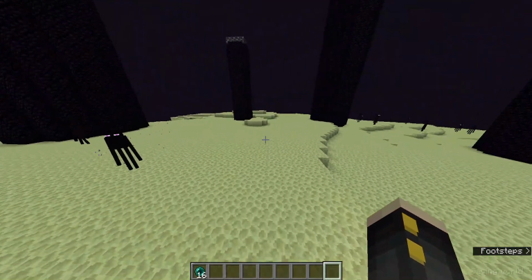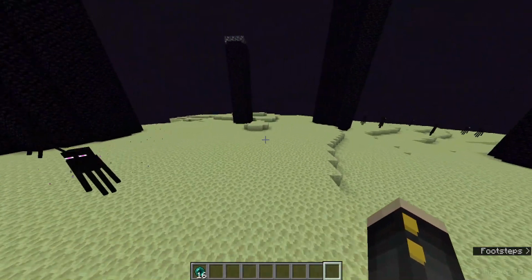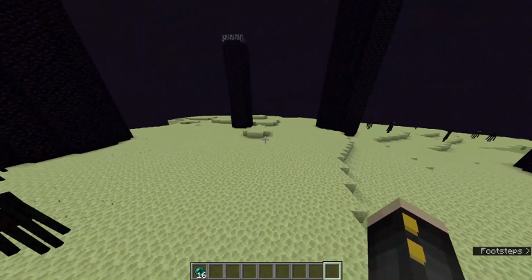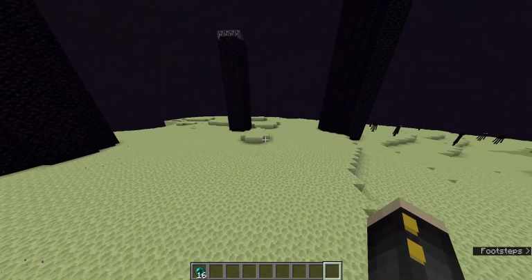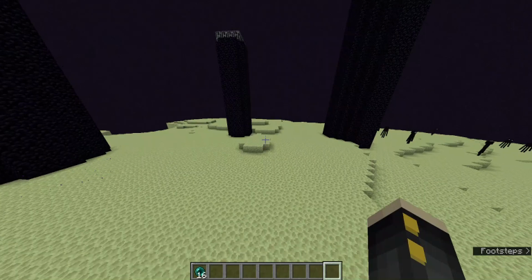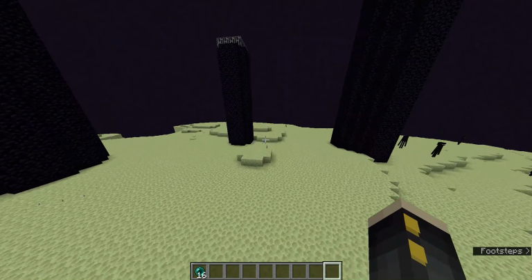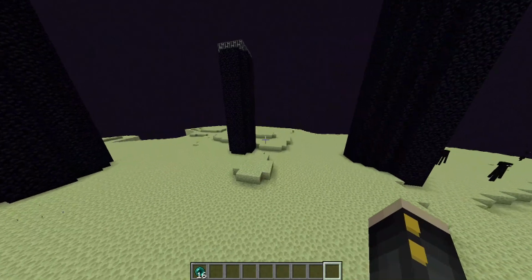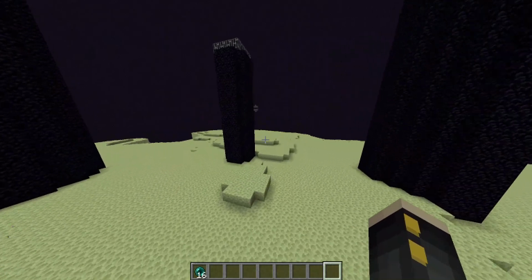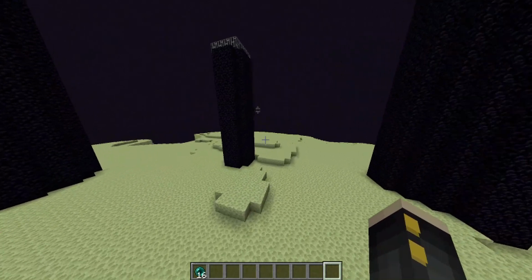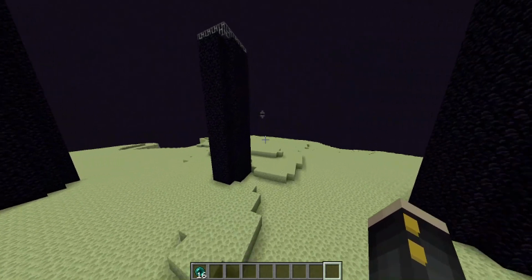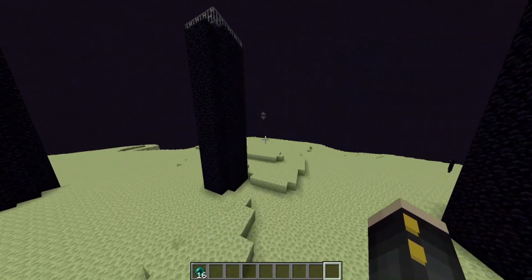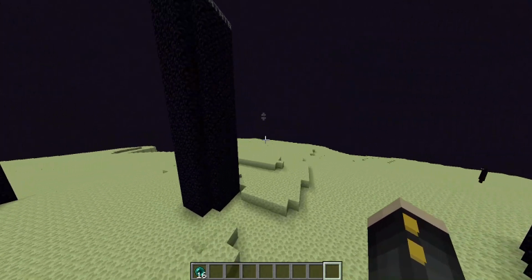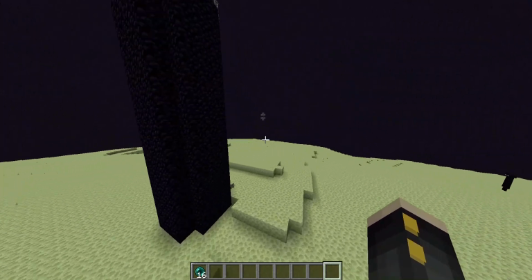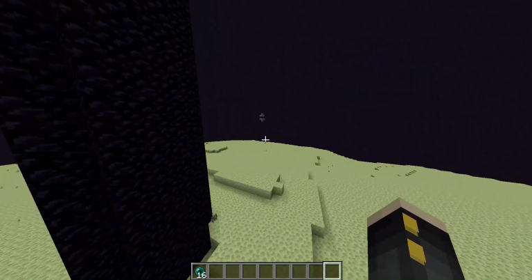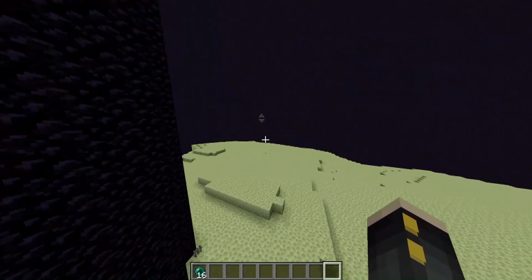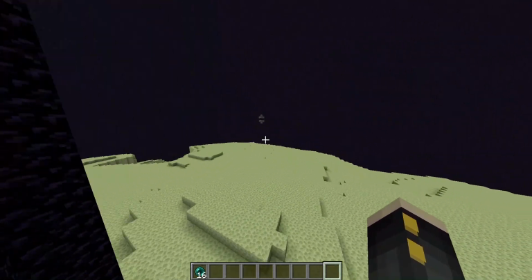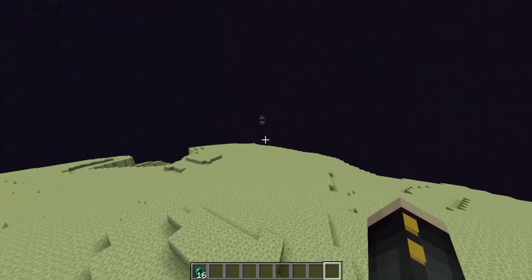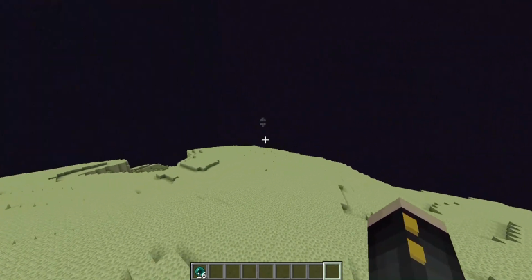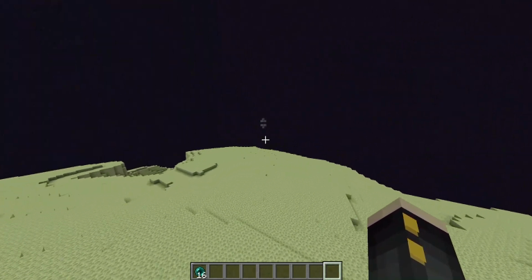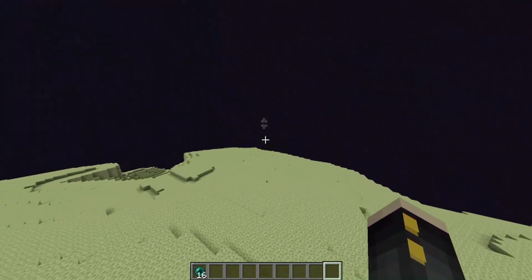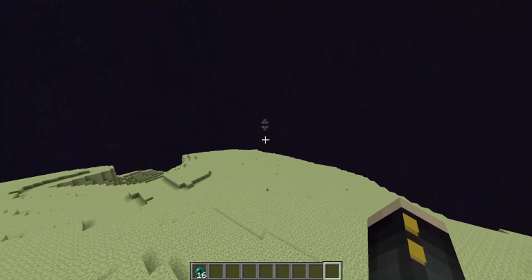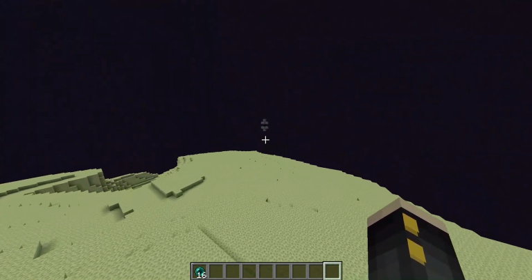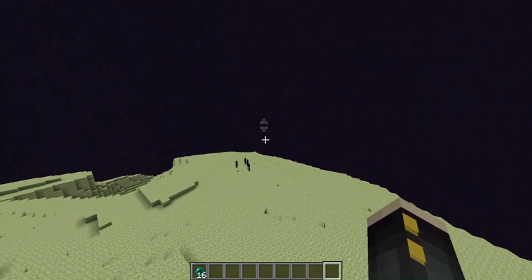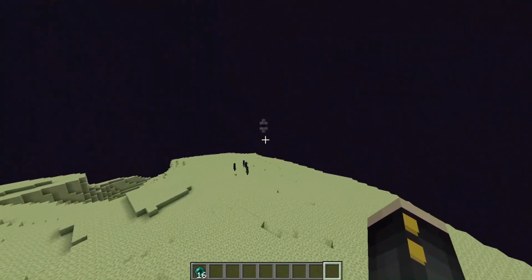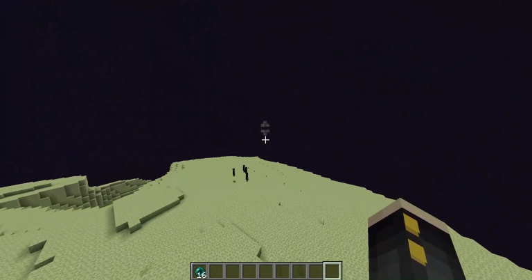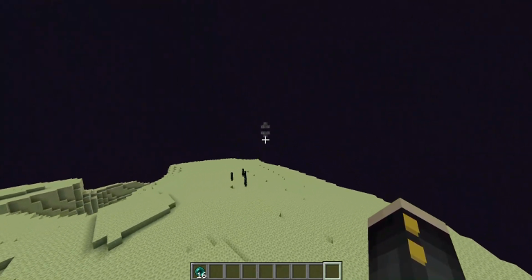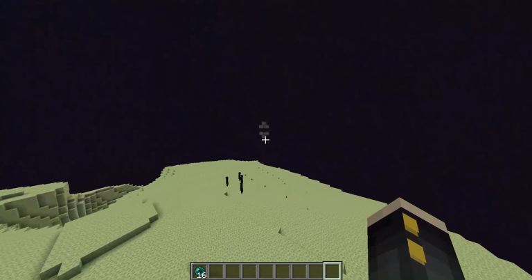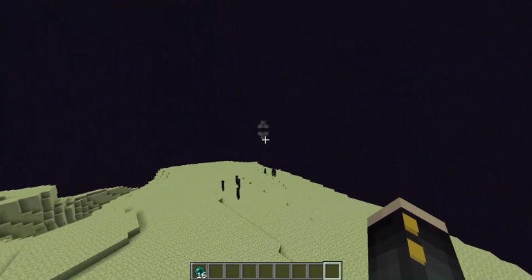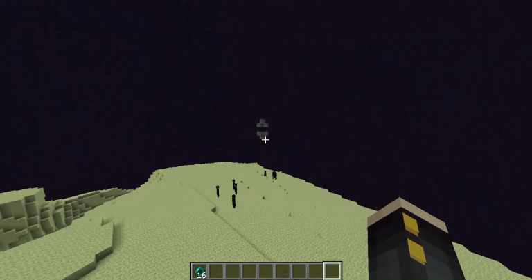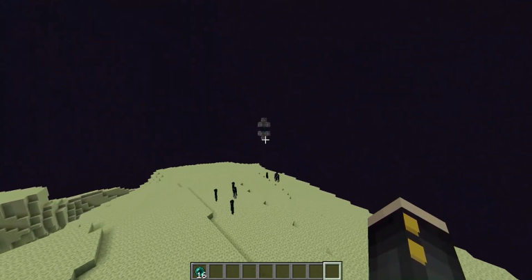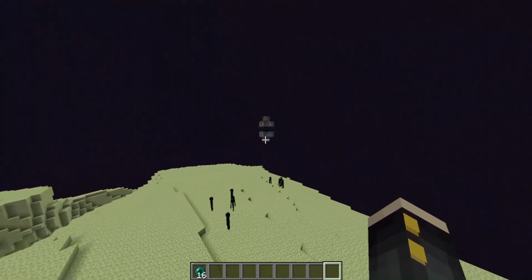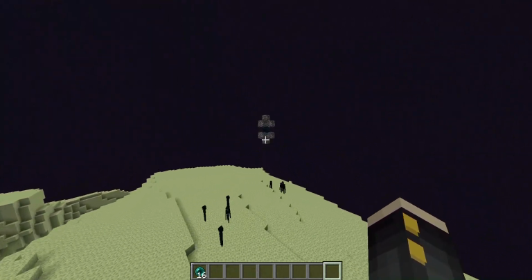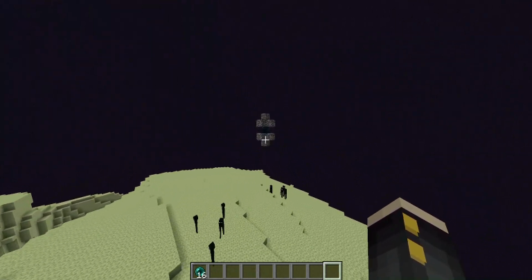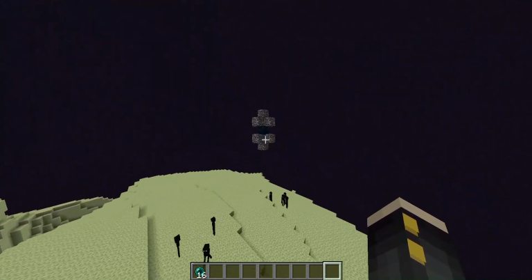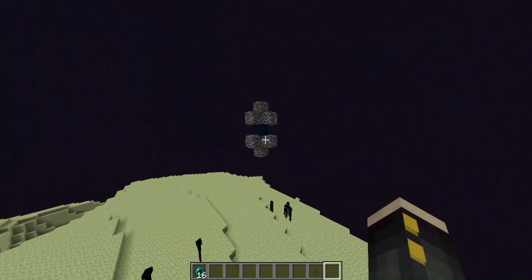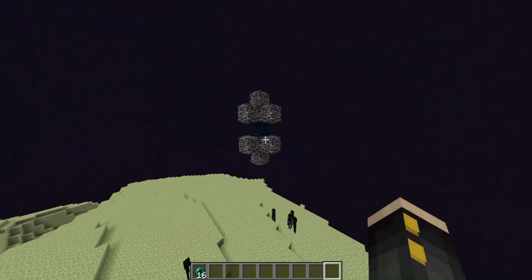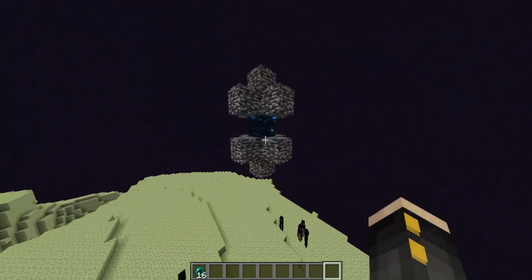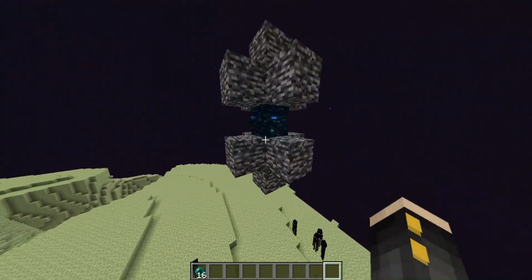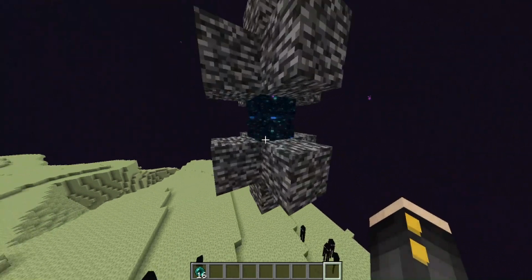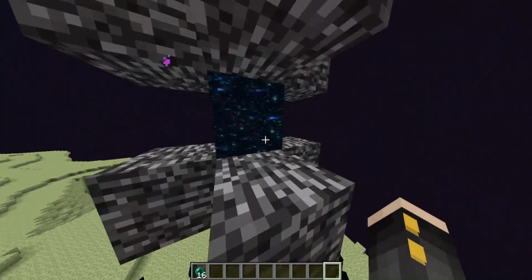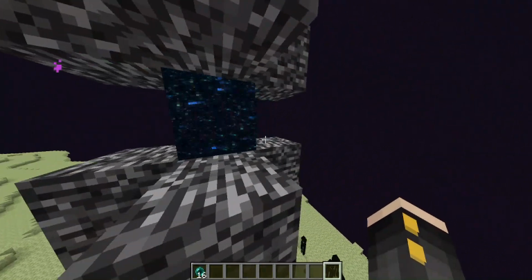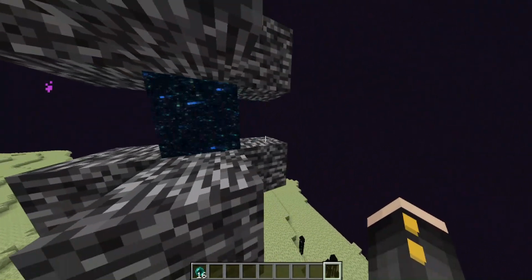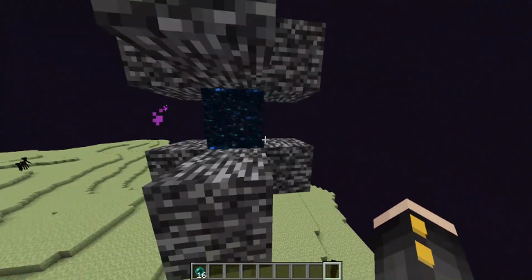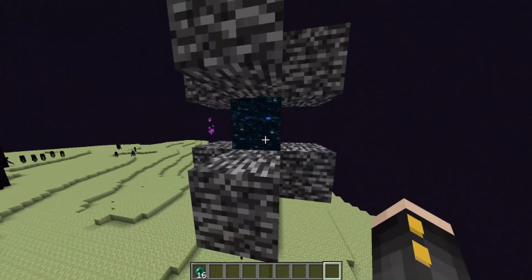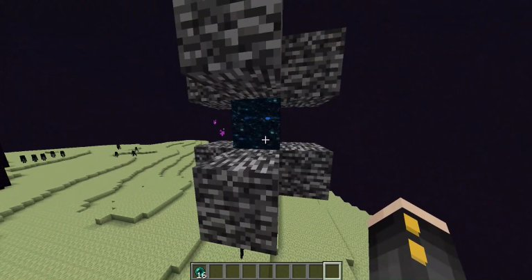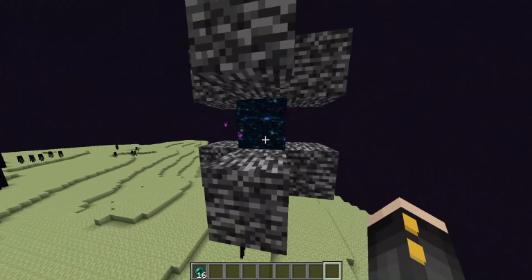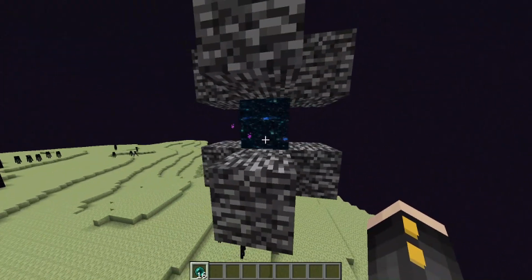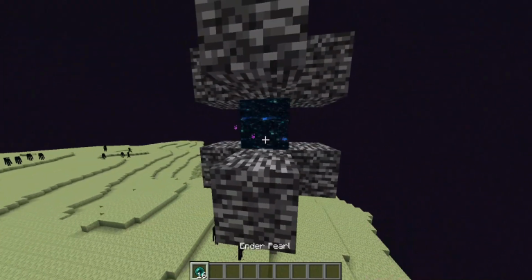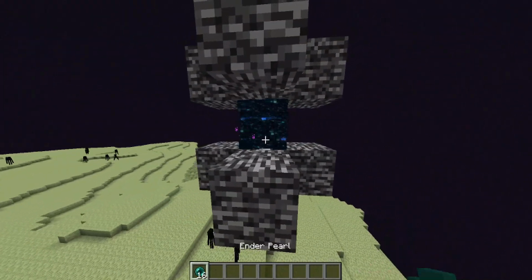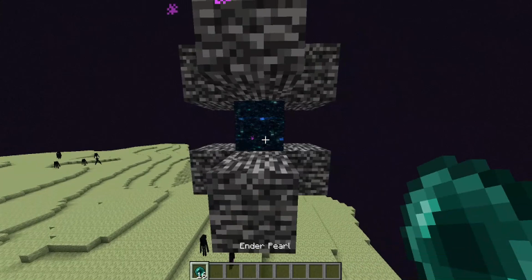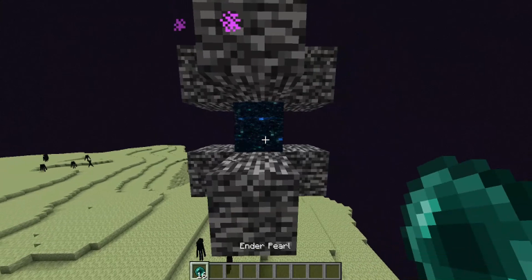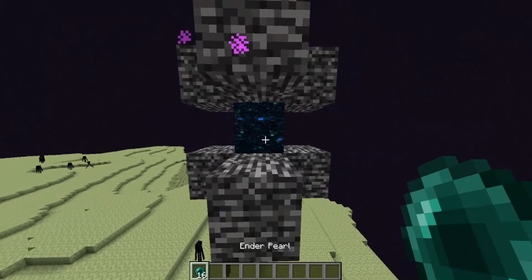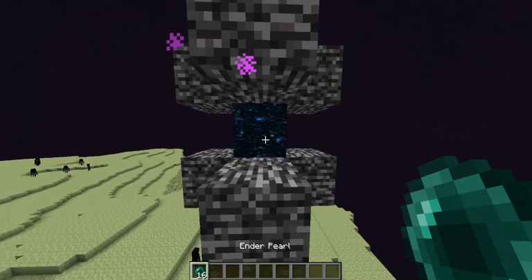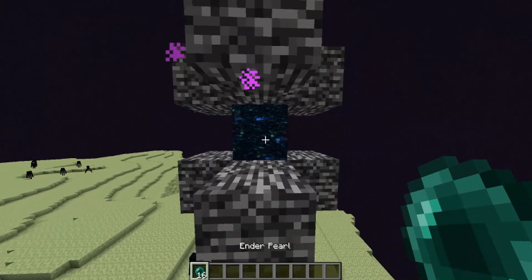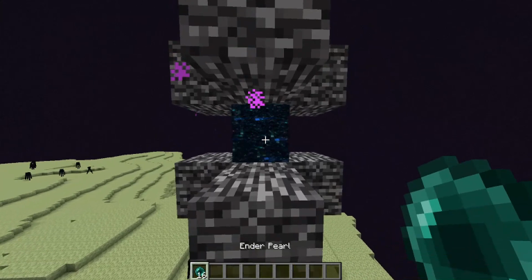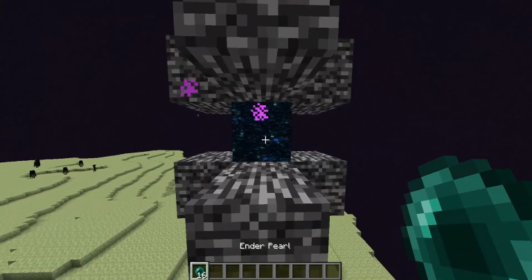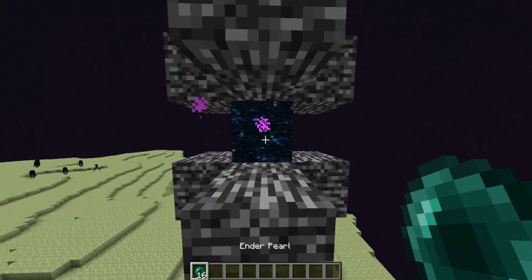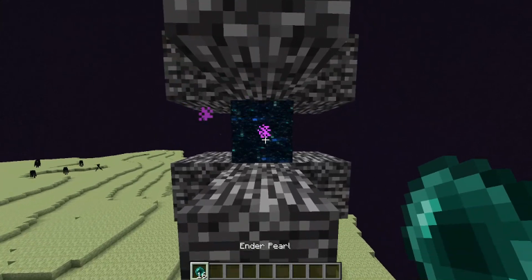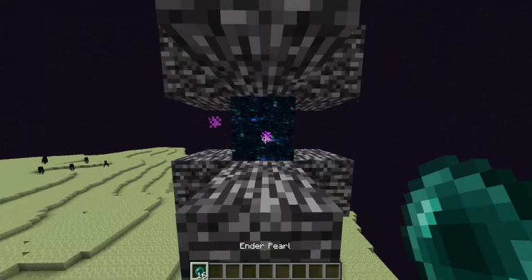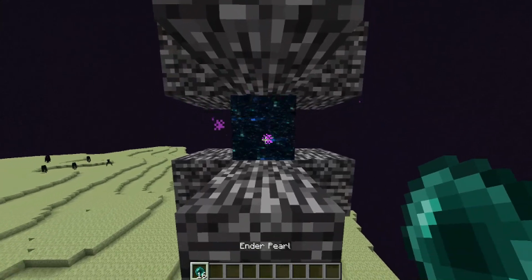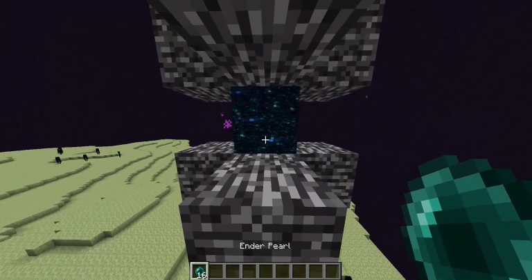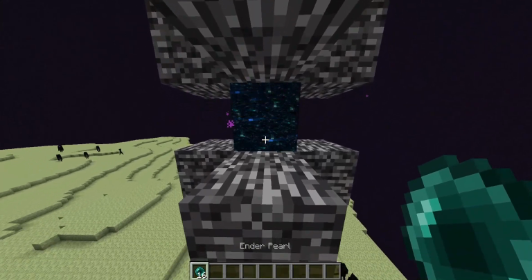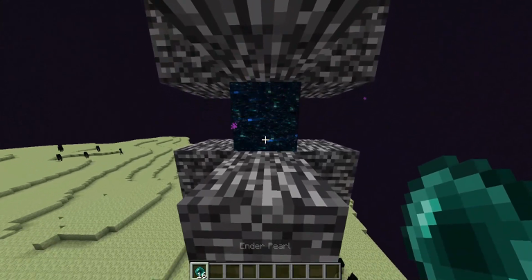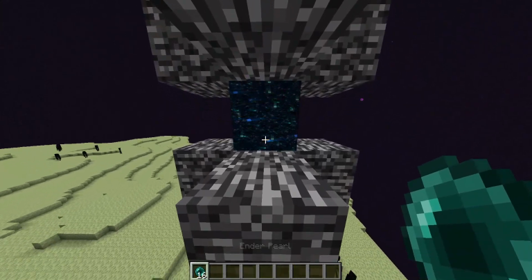Then locate this structure right here — that's your portal. Get out your Ender Pearl and throw it in.